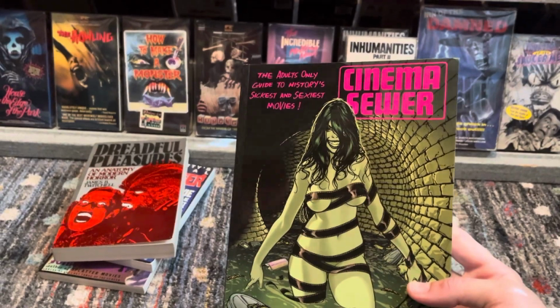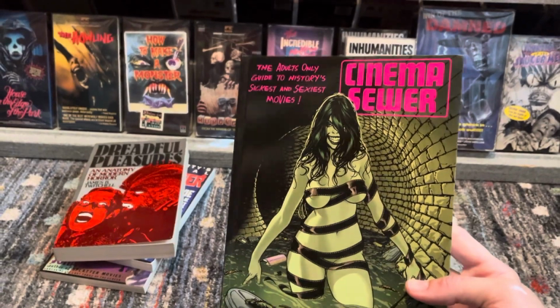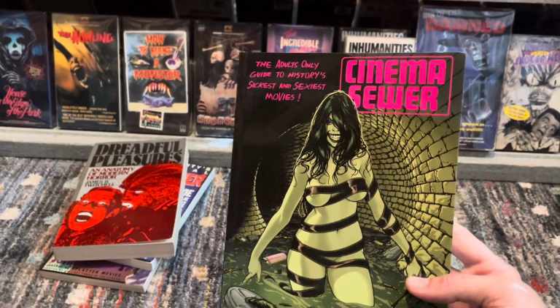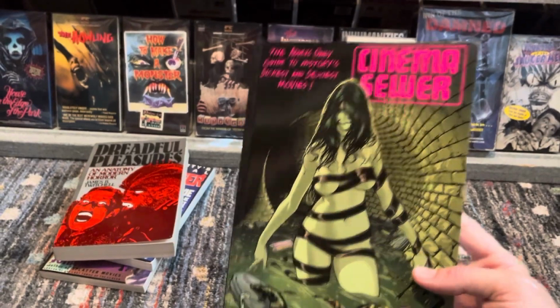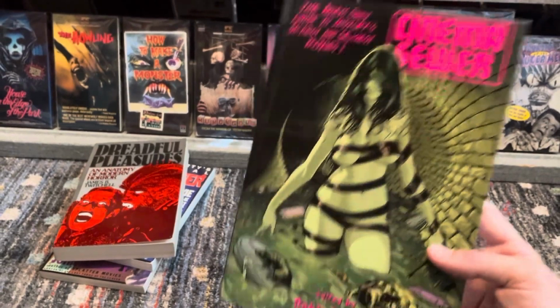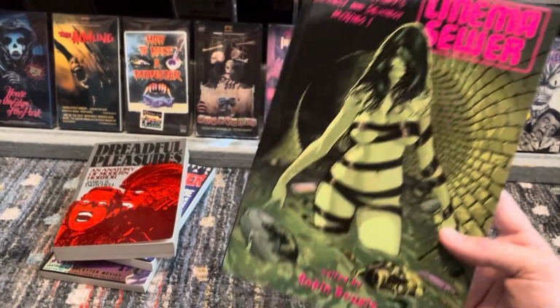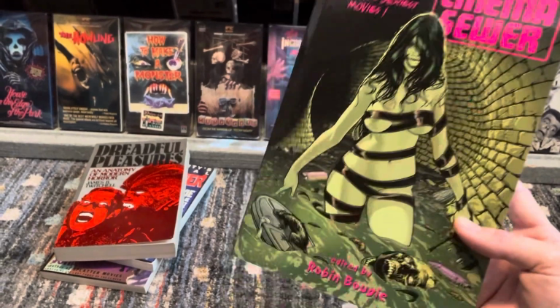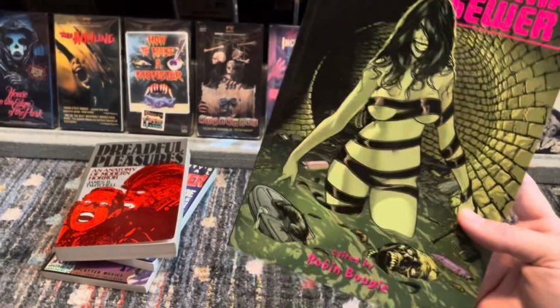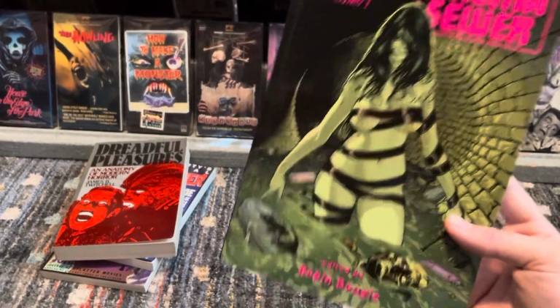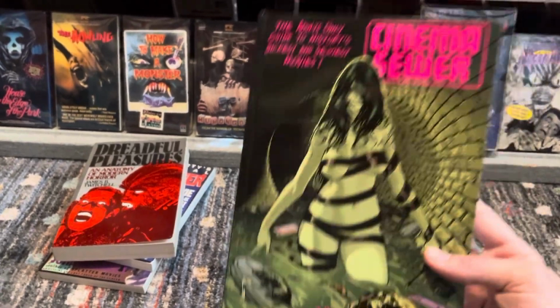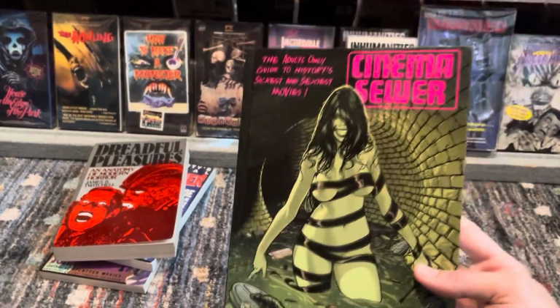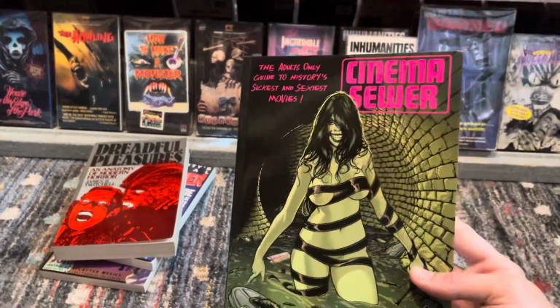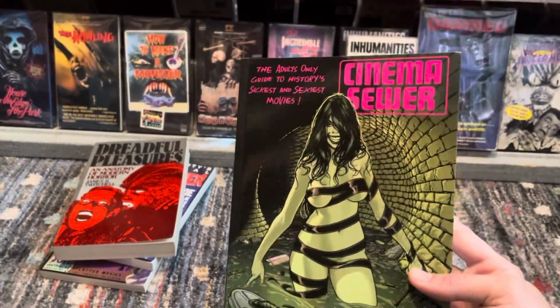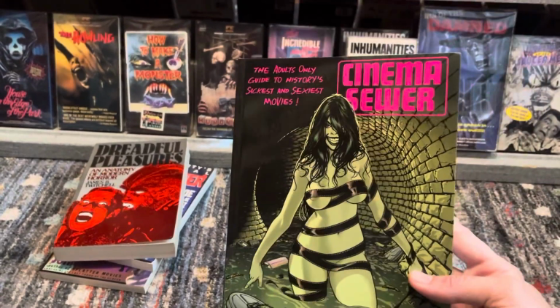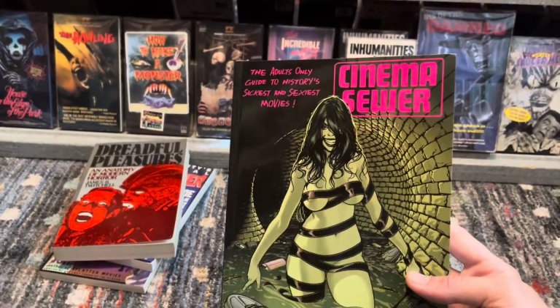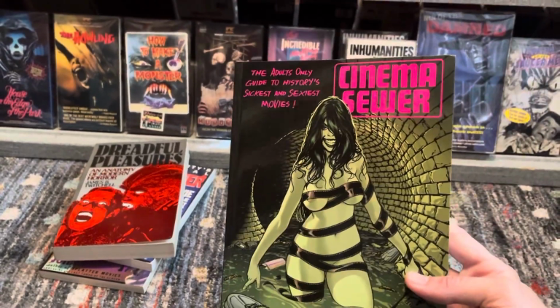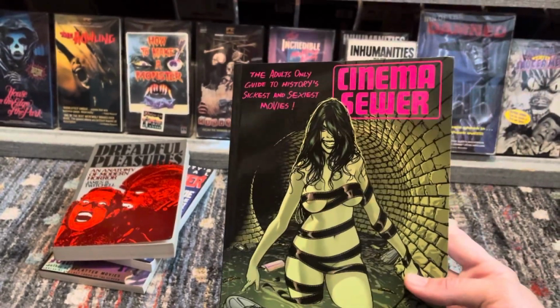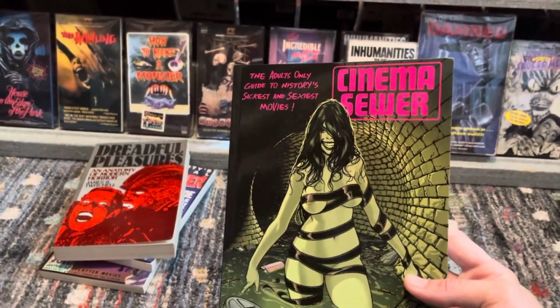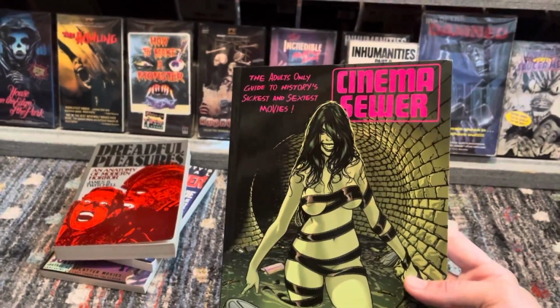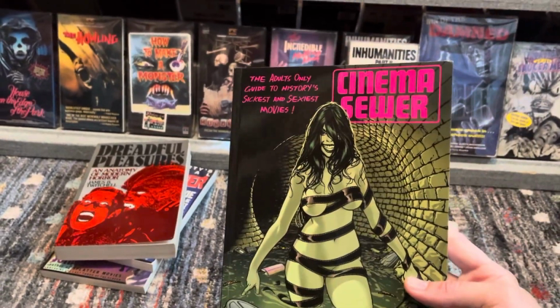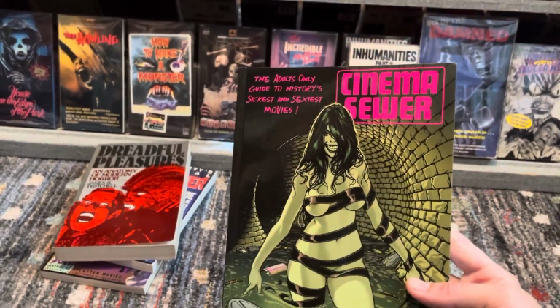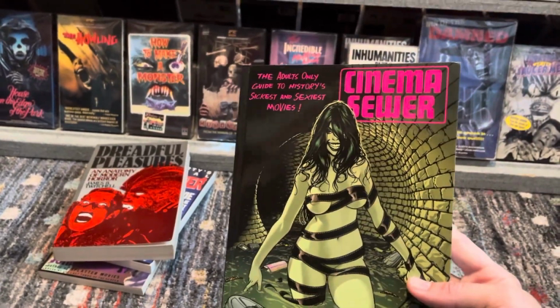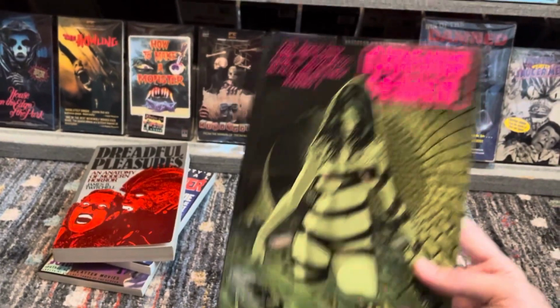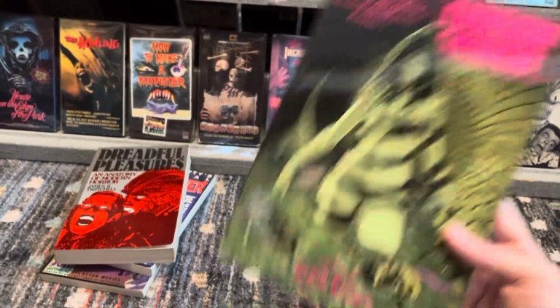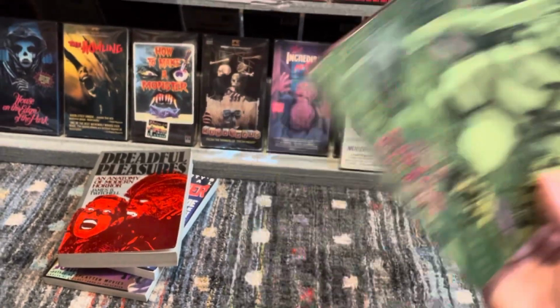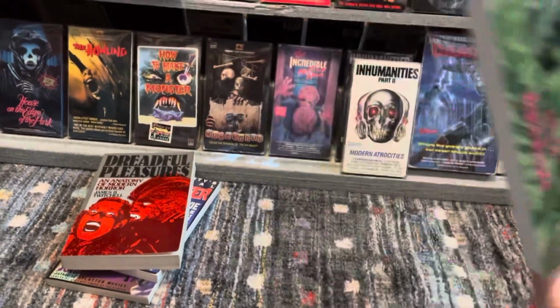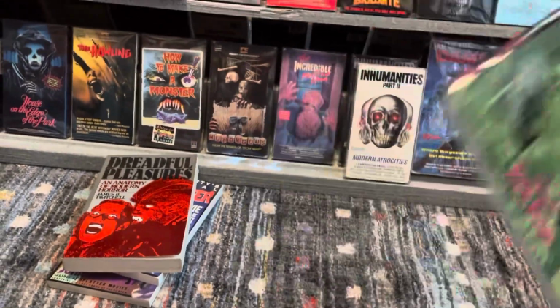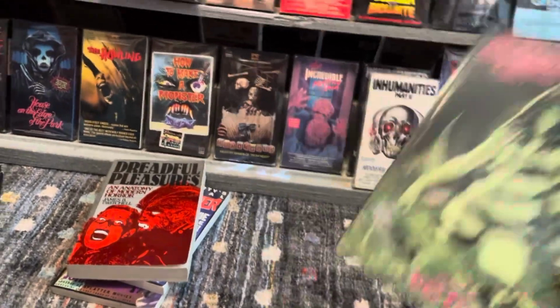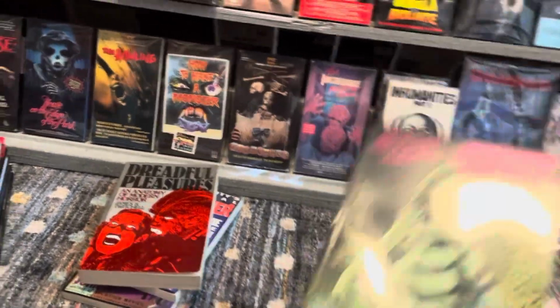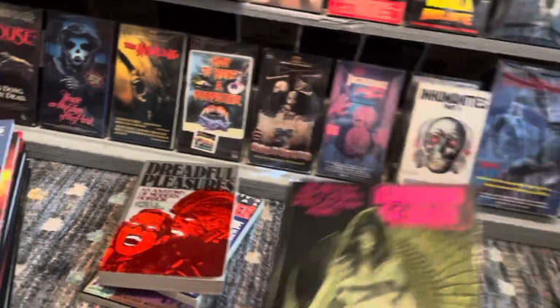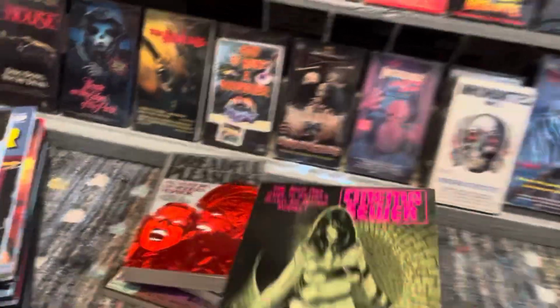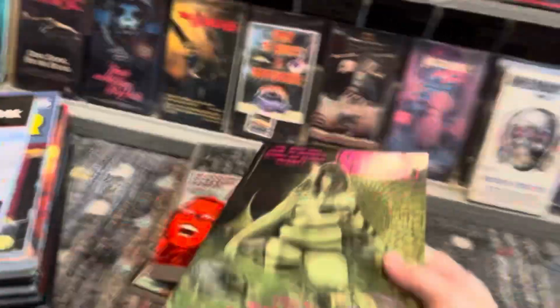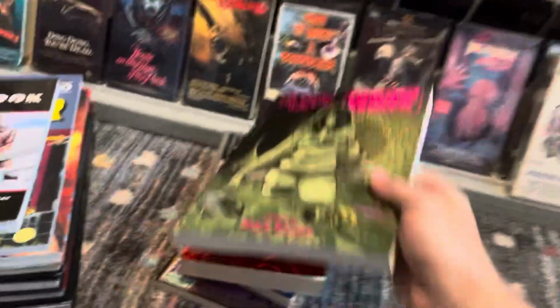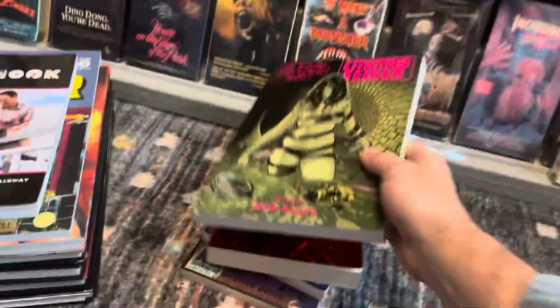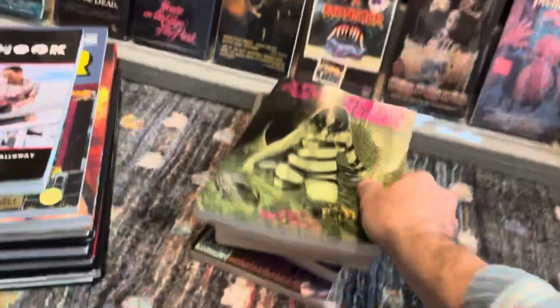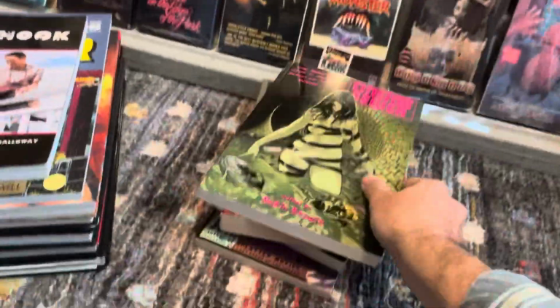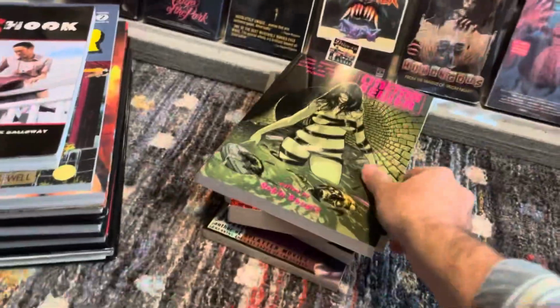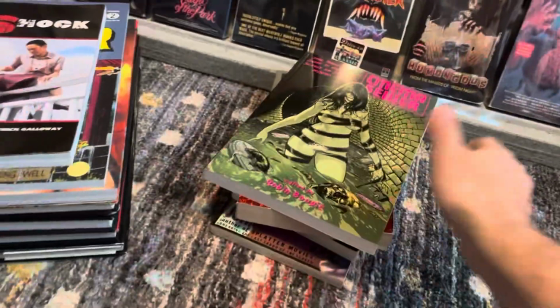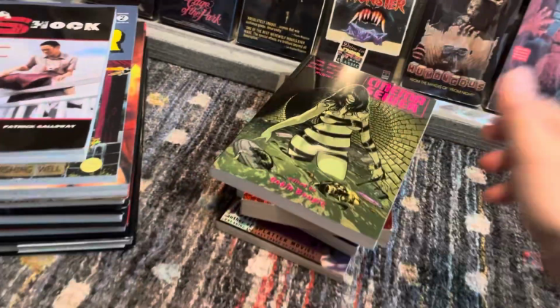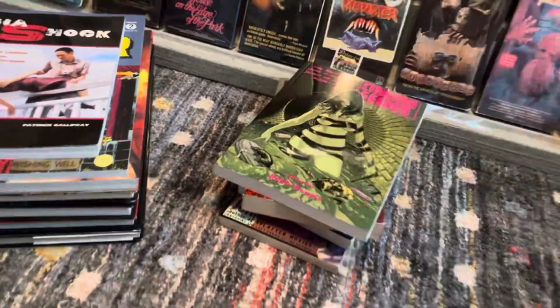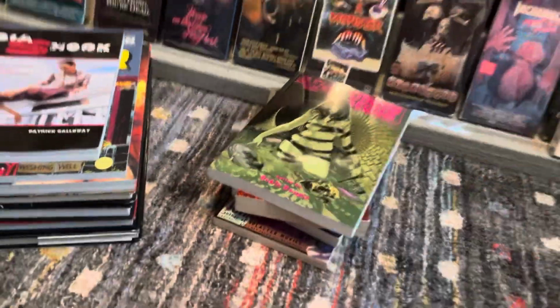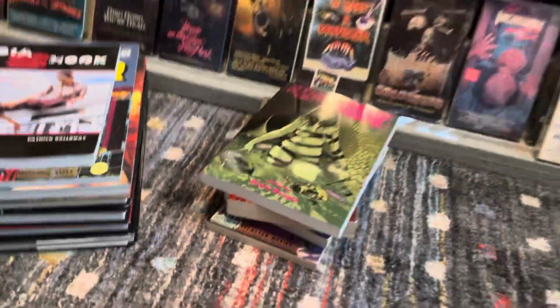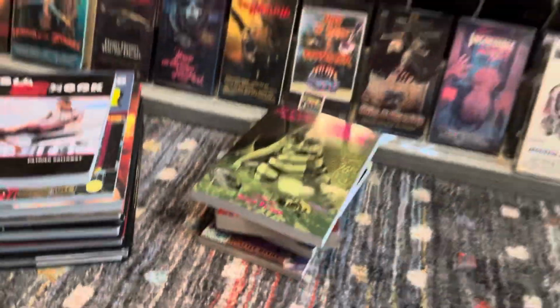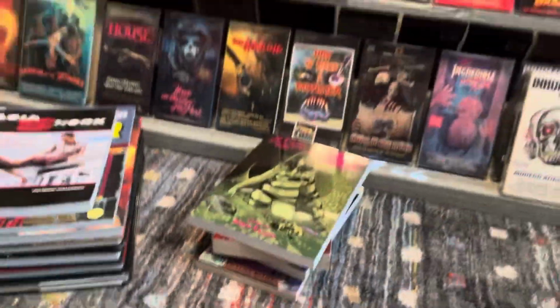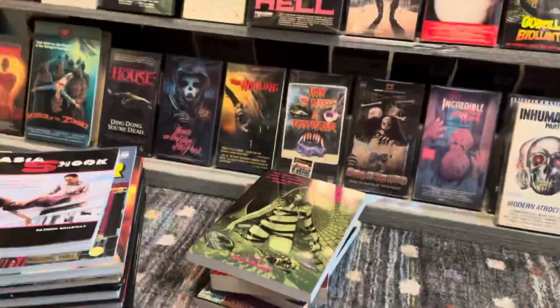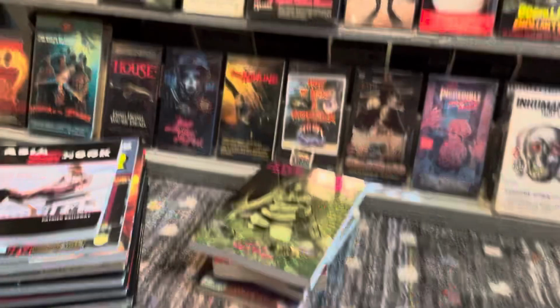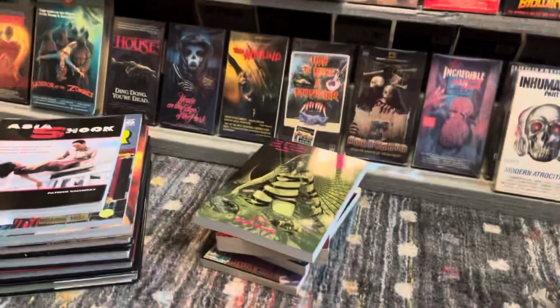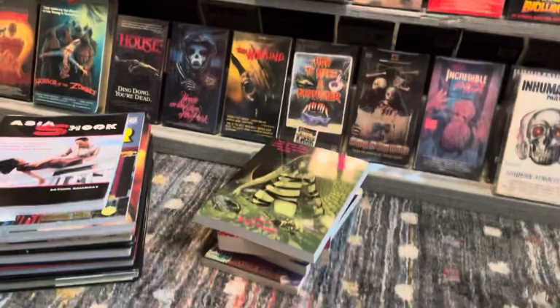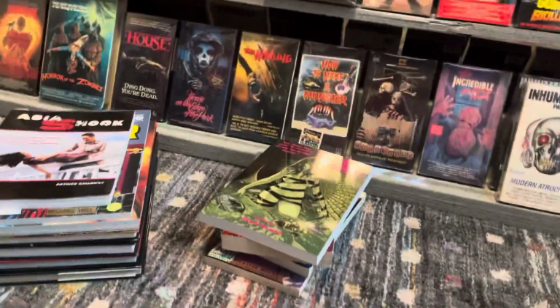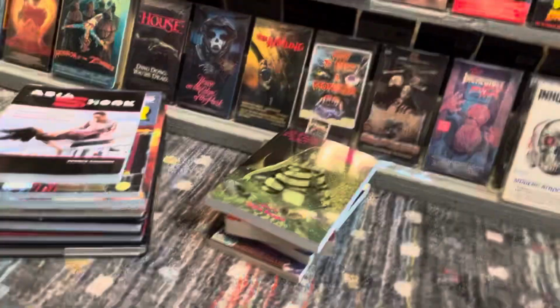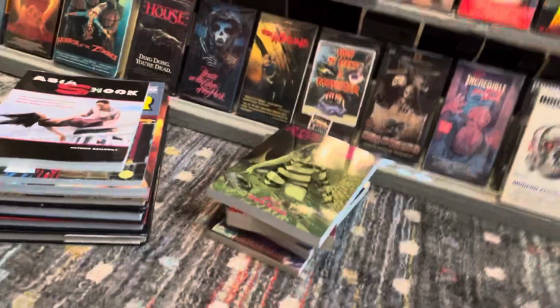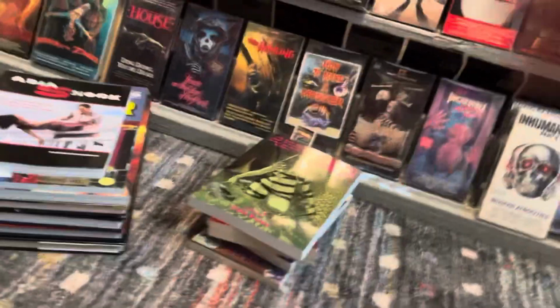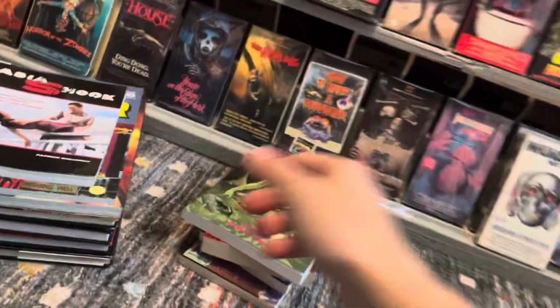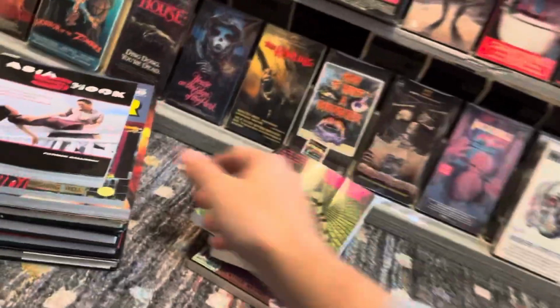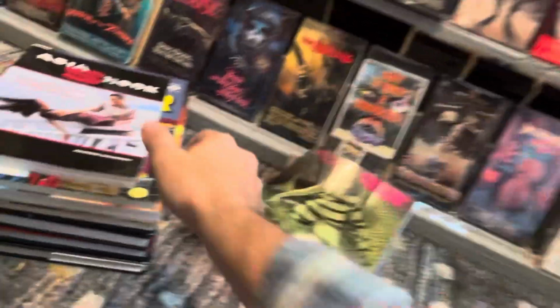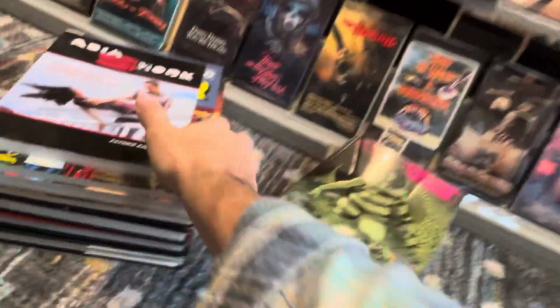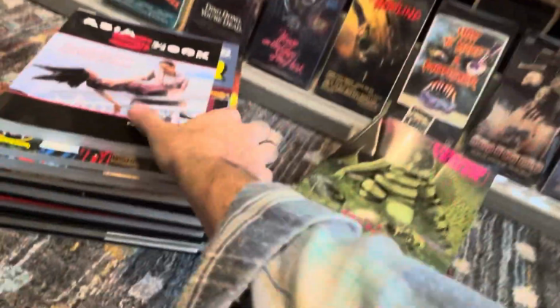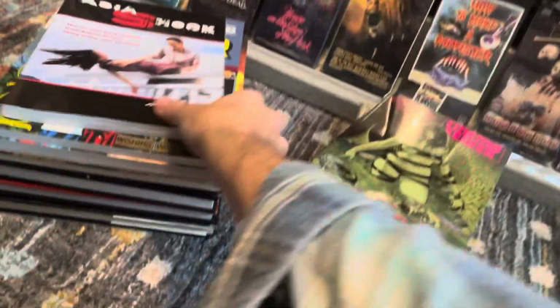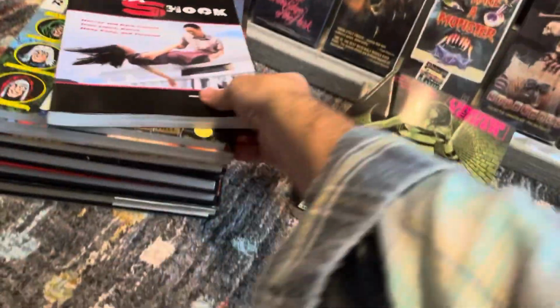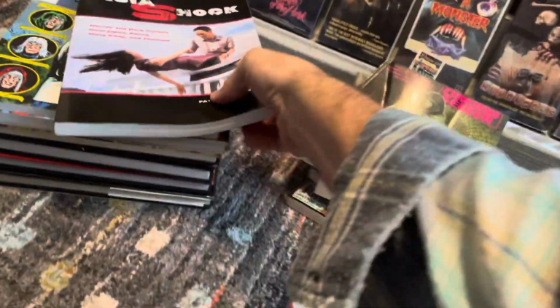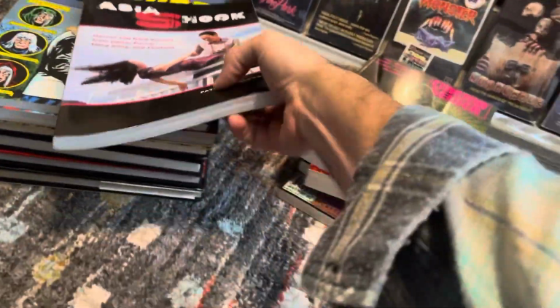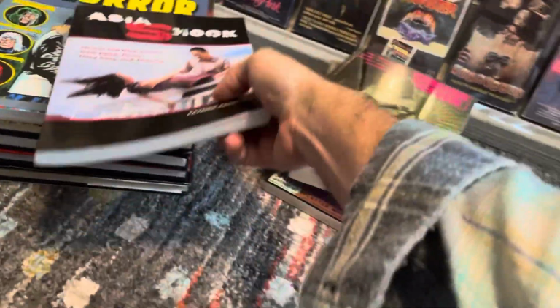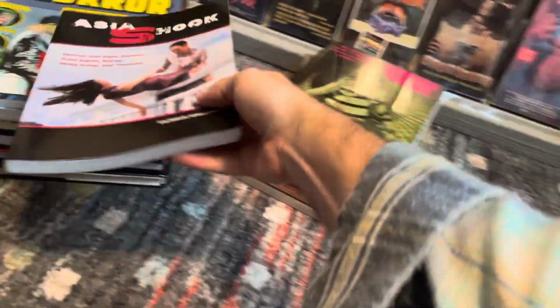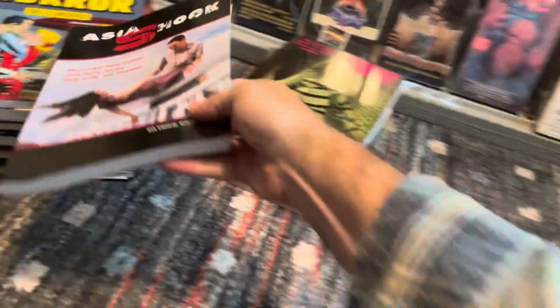Pretty late to the party on this one — this series has been out for years and it's just one I've always been curious about because I always saw it advertised in magazines when I collected magazines back then.